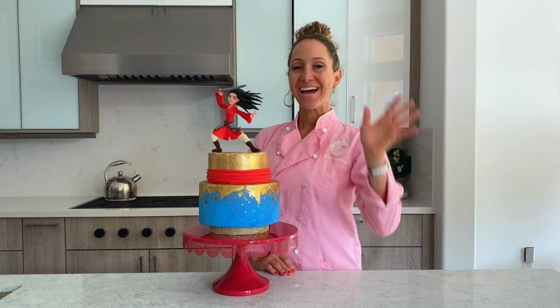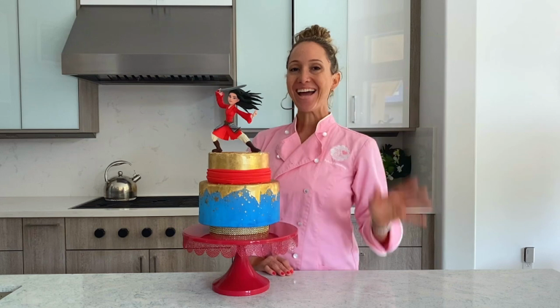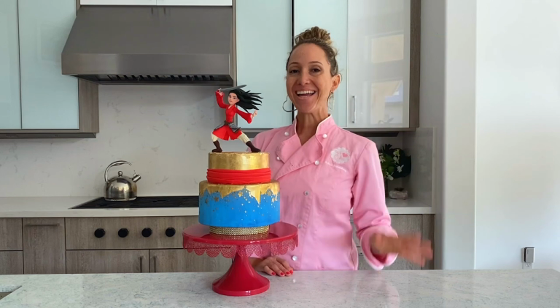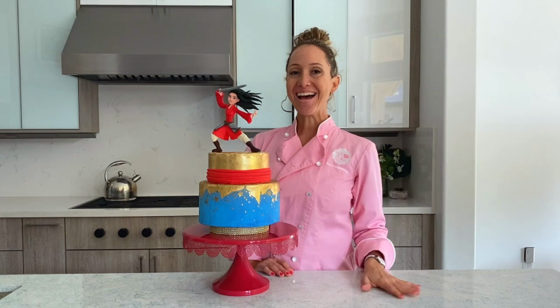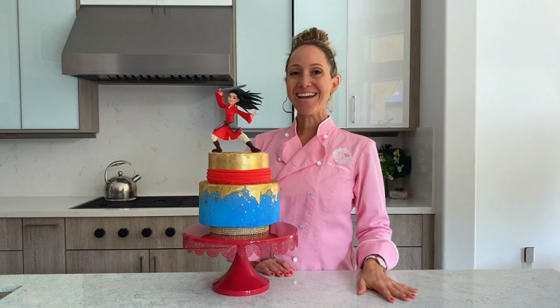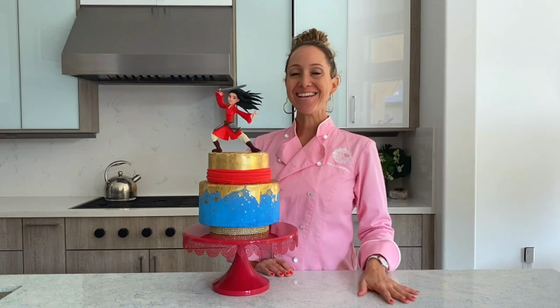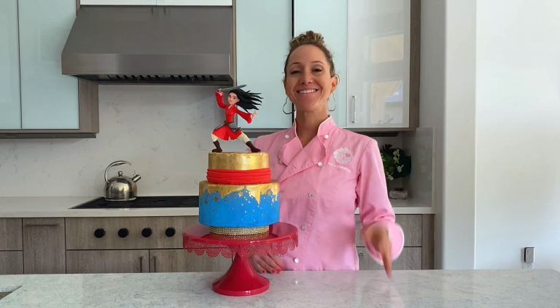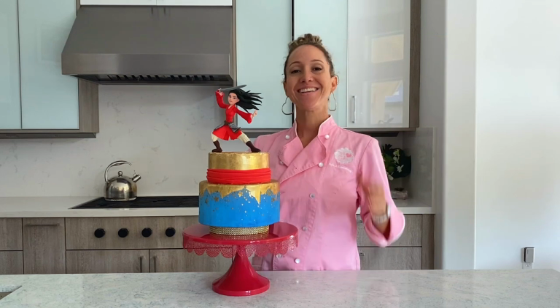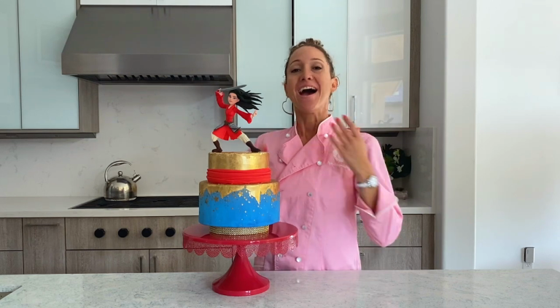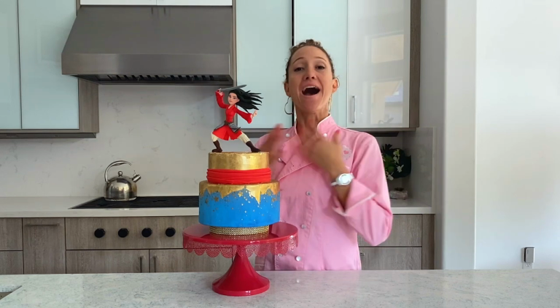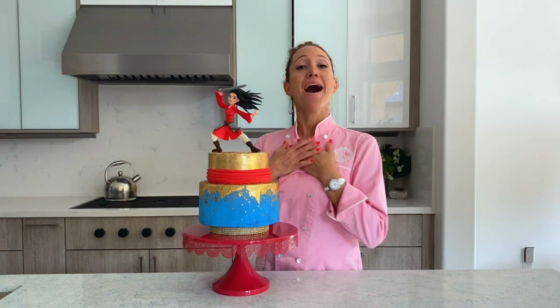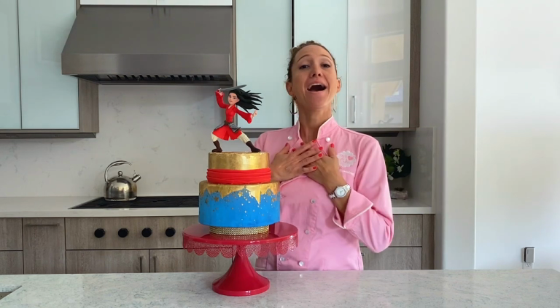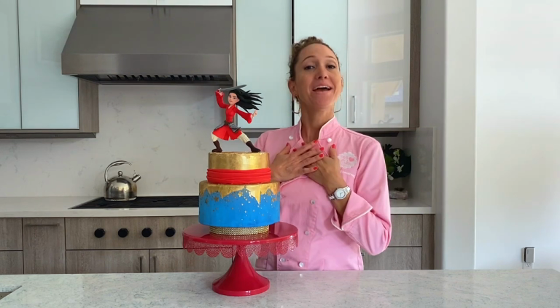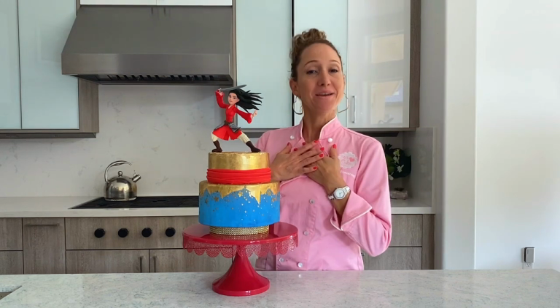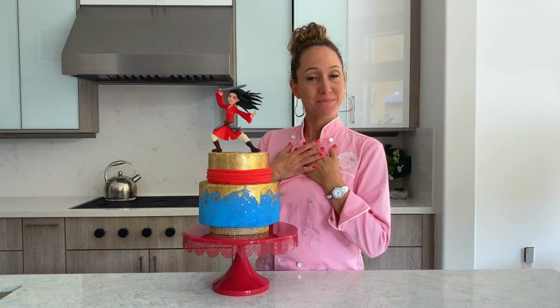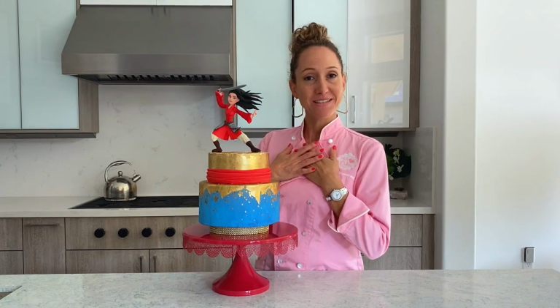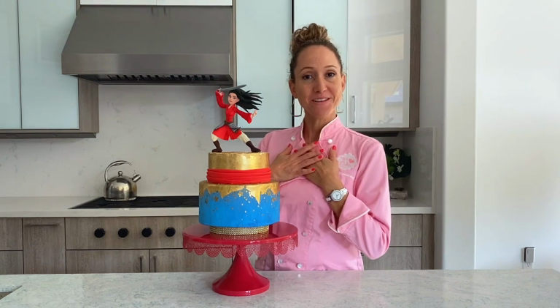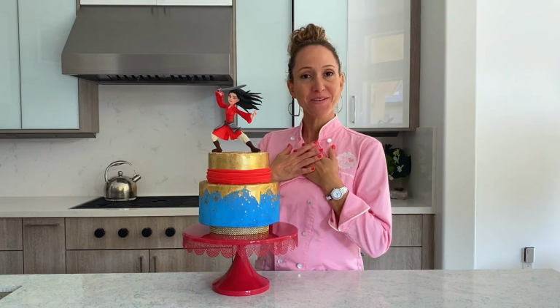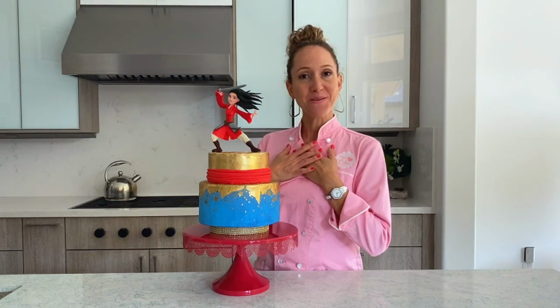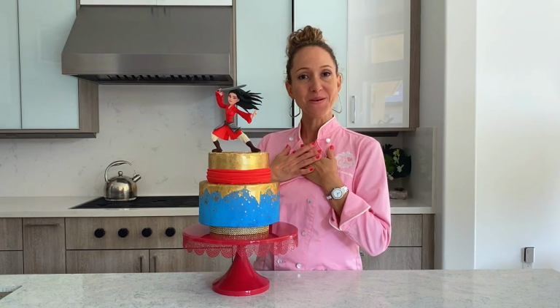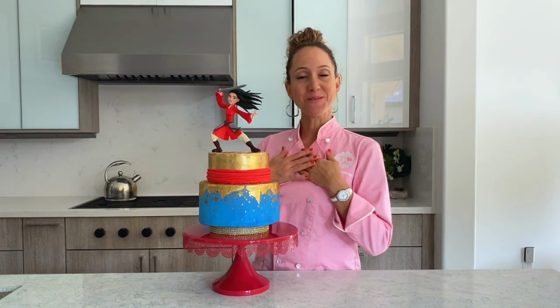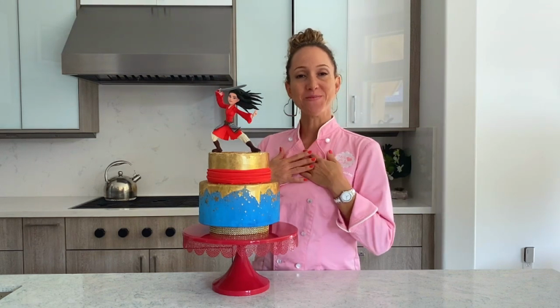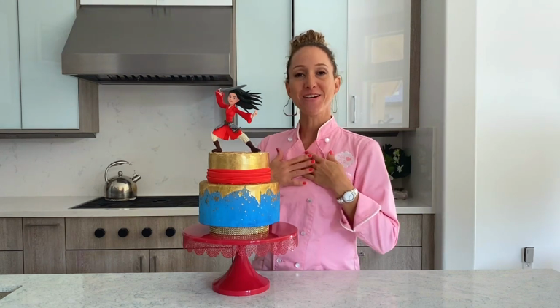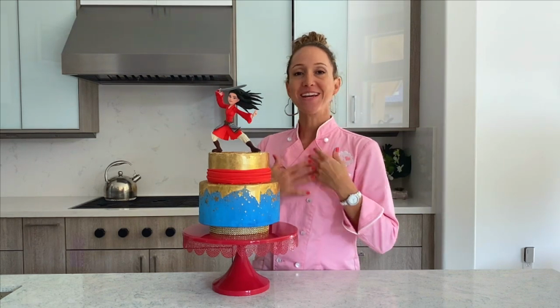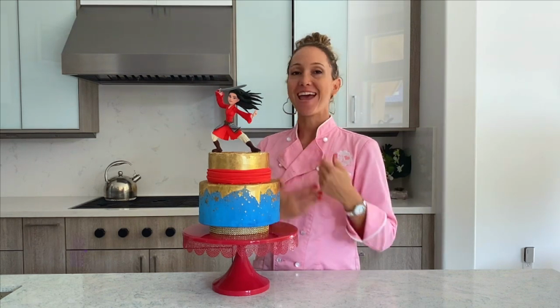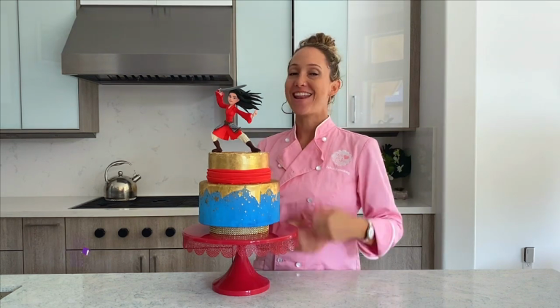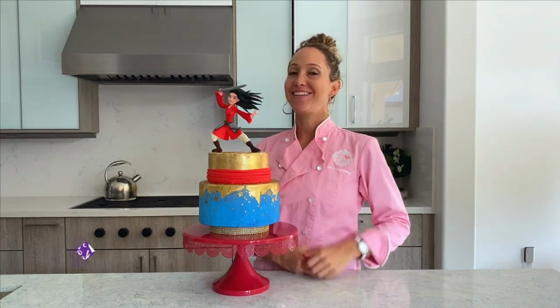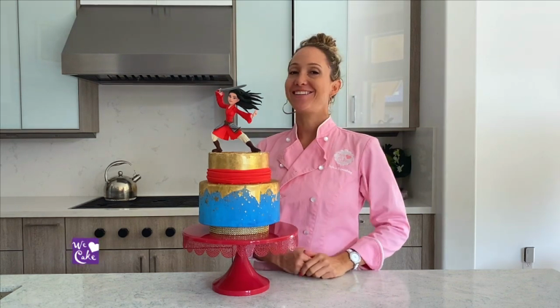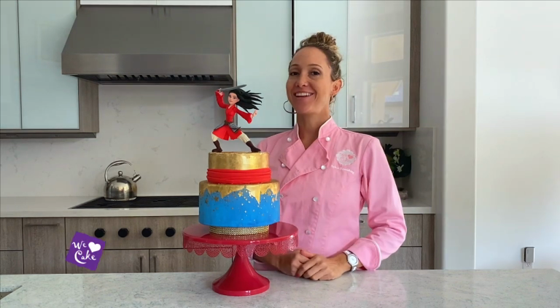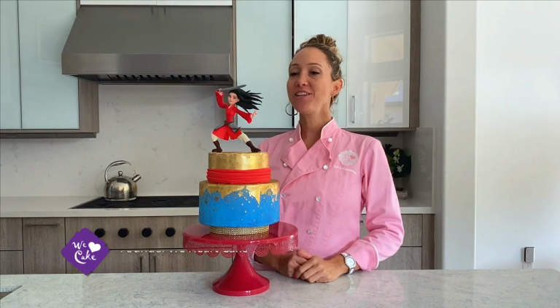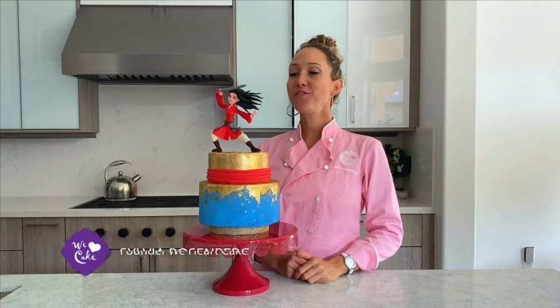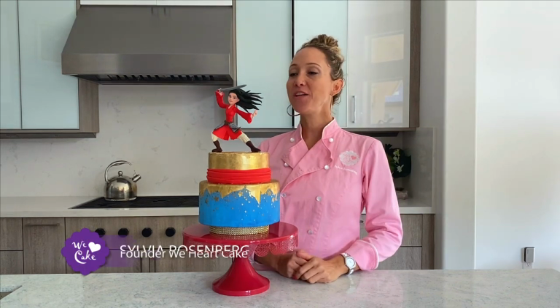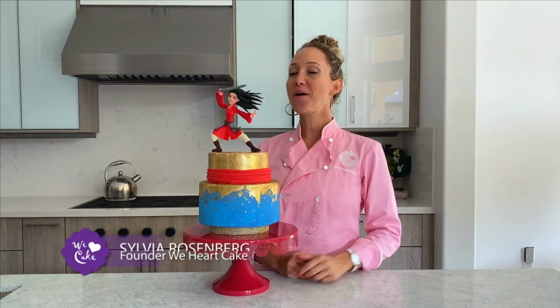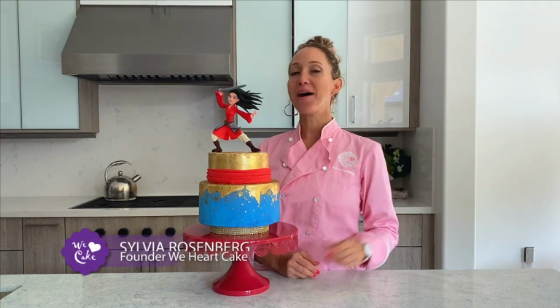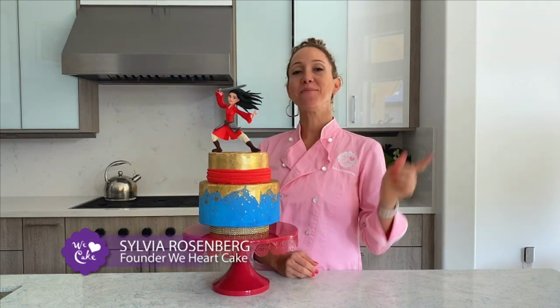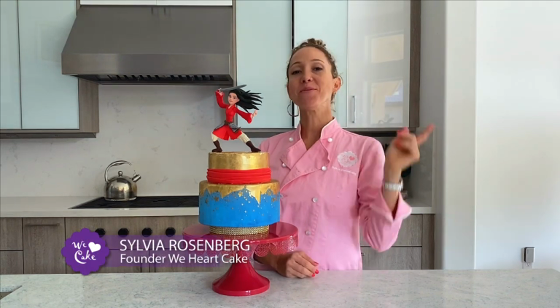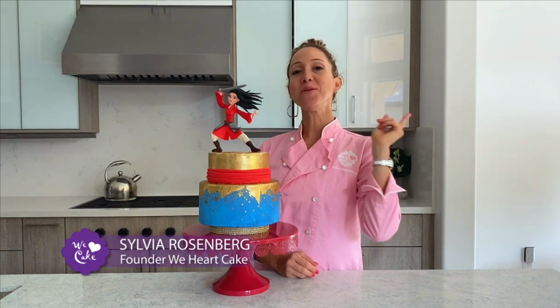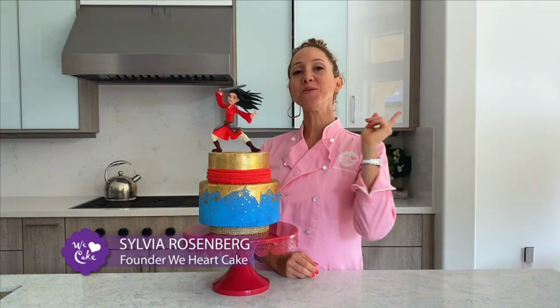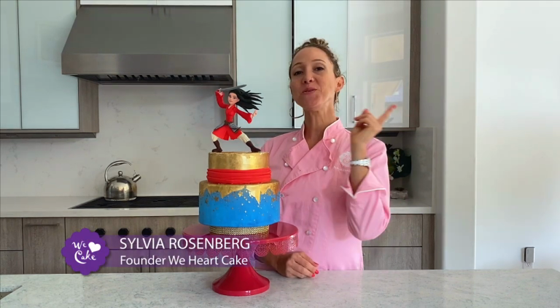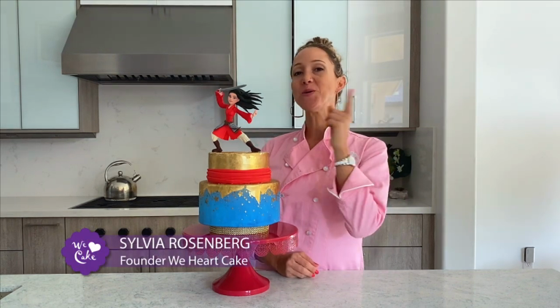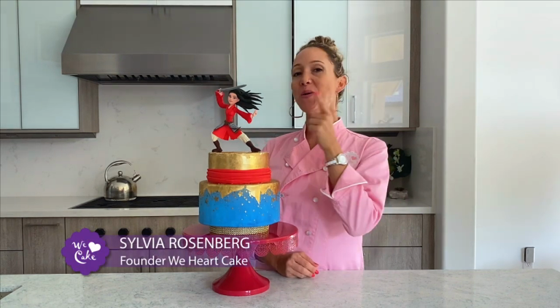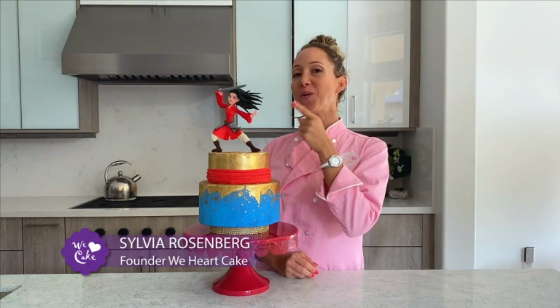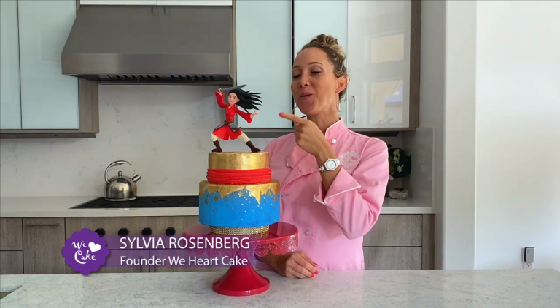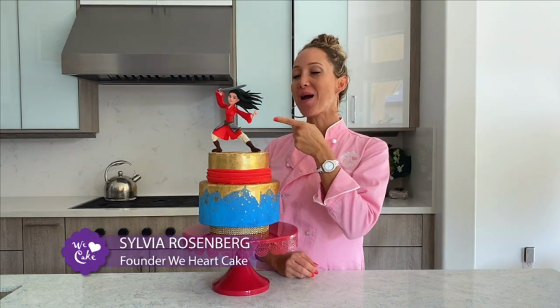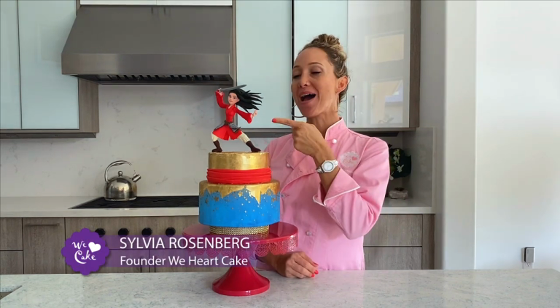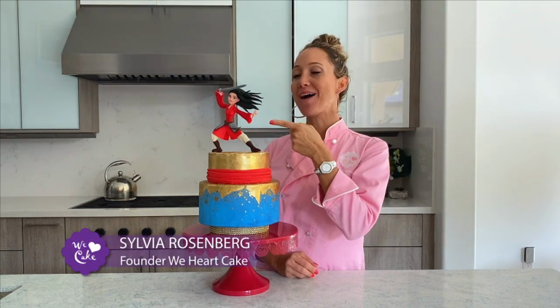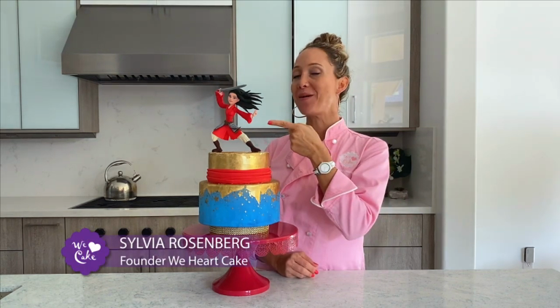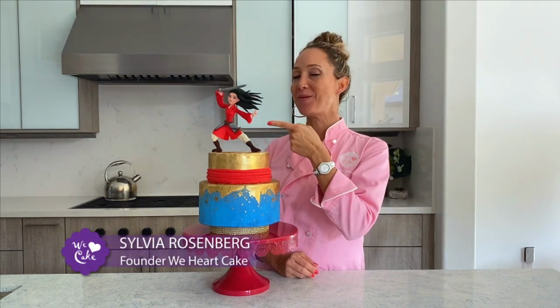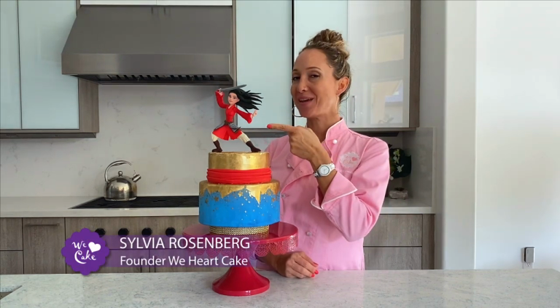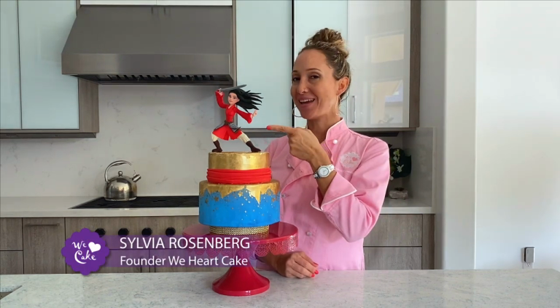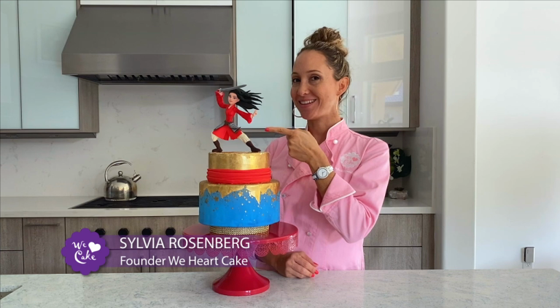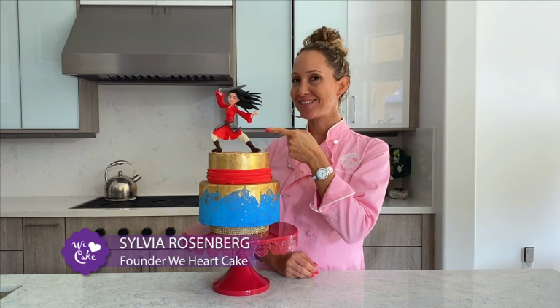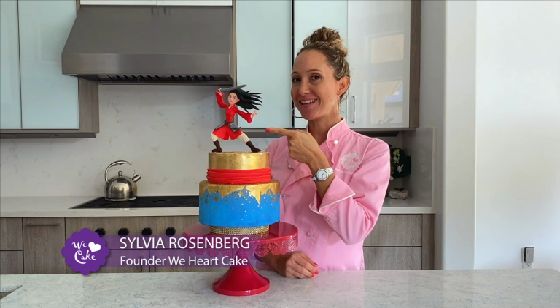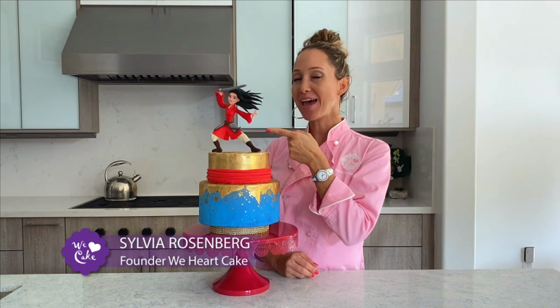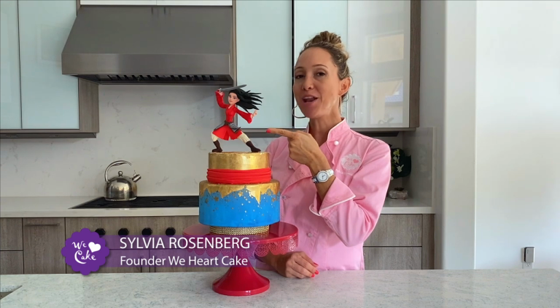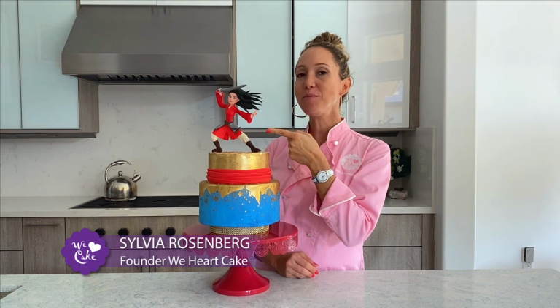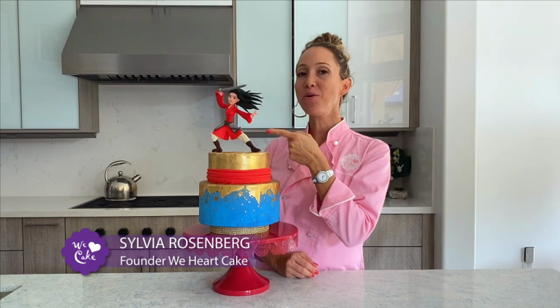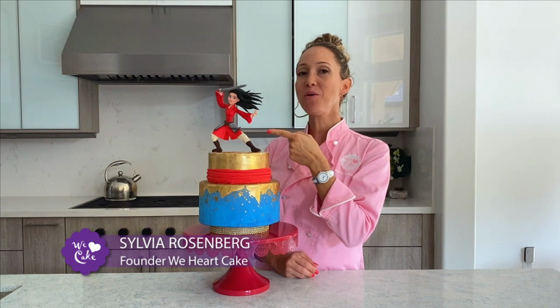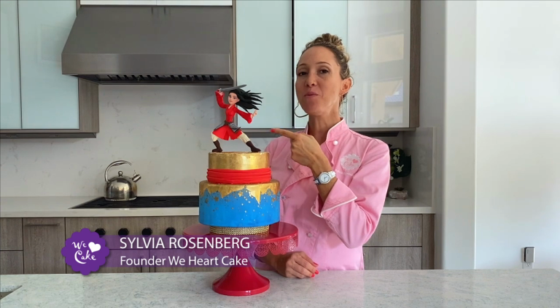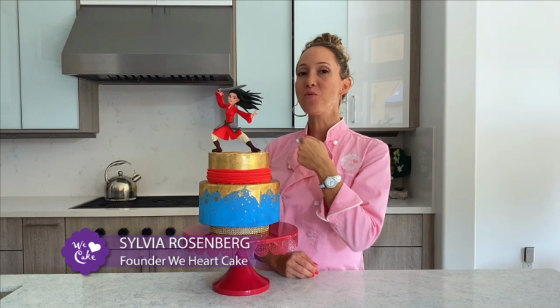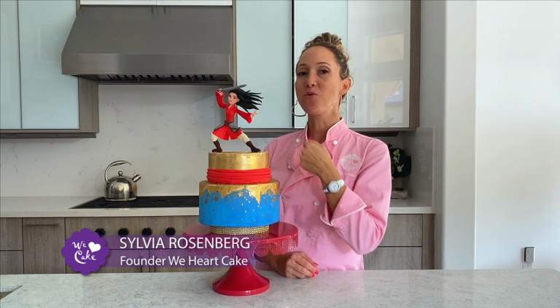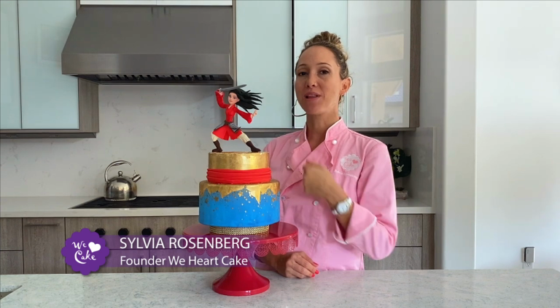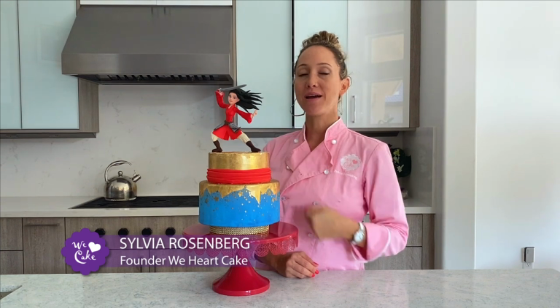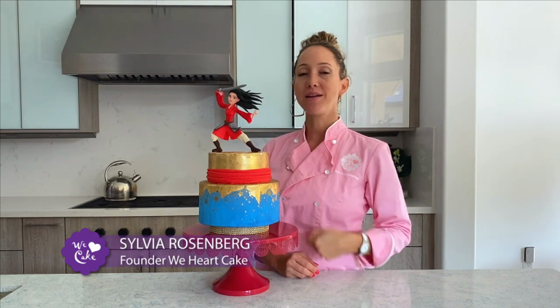Hi guys! I am Sylvia Rosenberg and in today's video I am going to show you how I made this edible Mulan warrior figurine out of modeling chocolate.